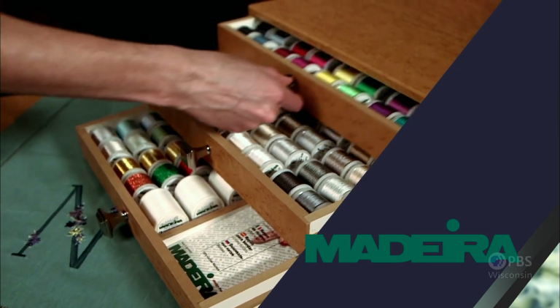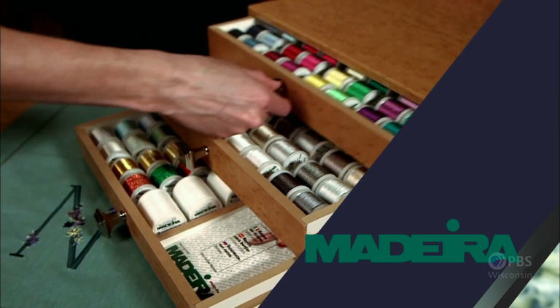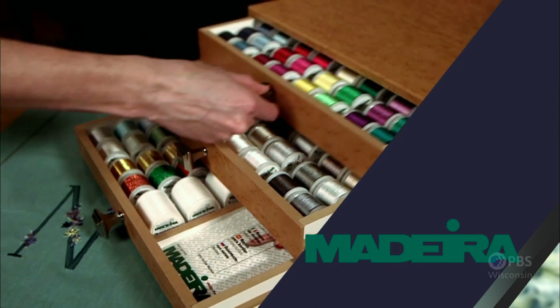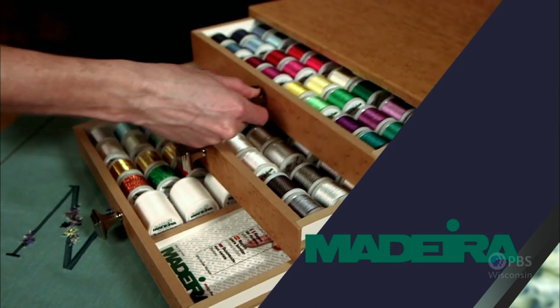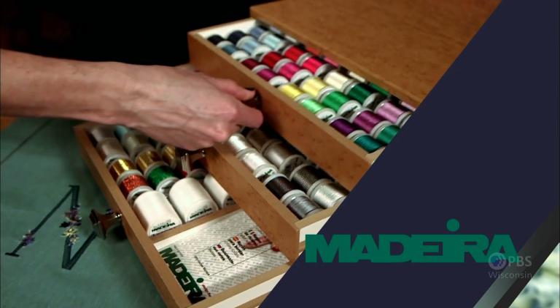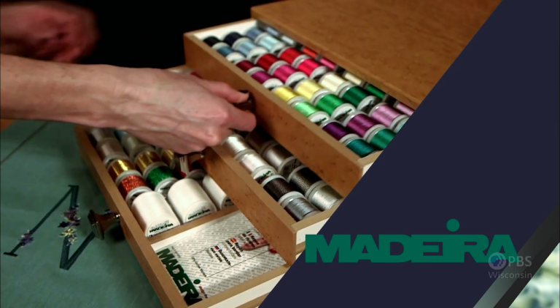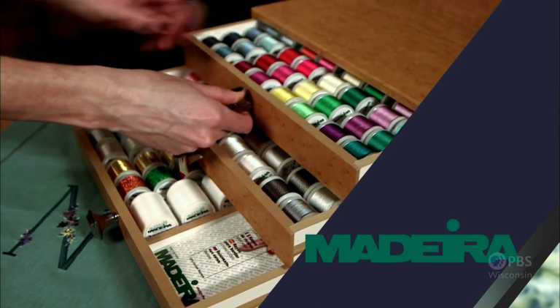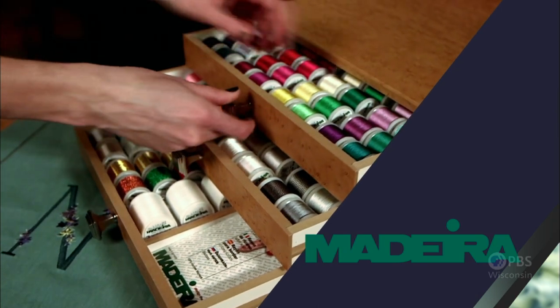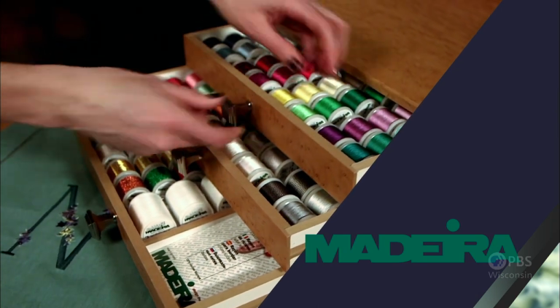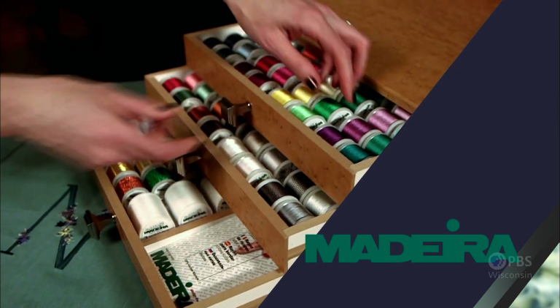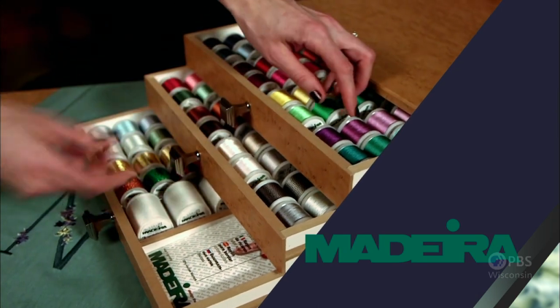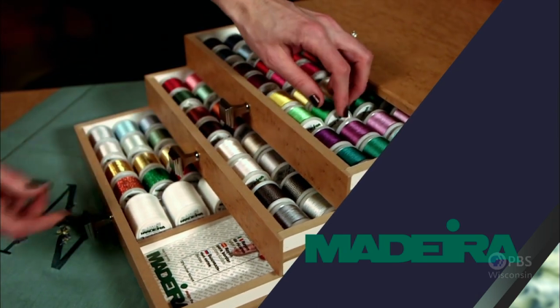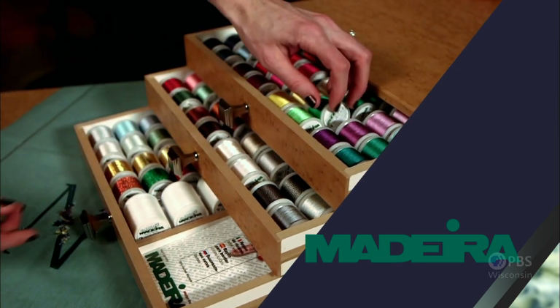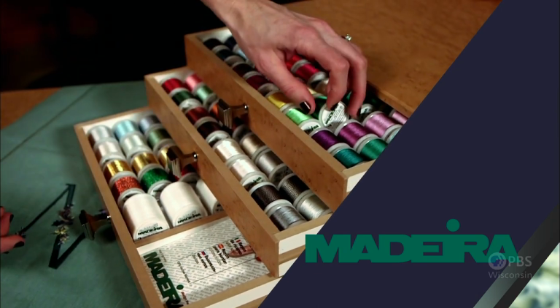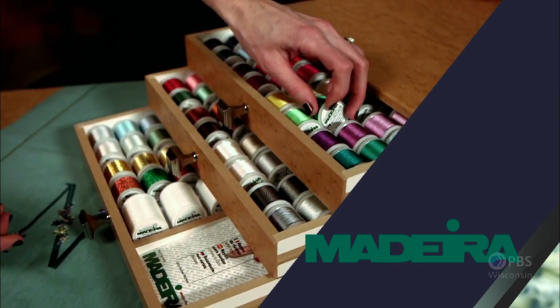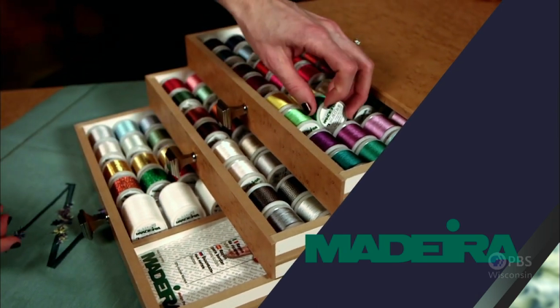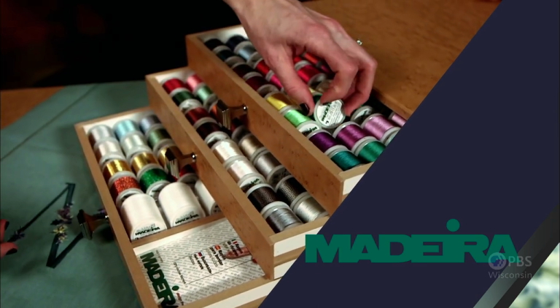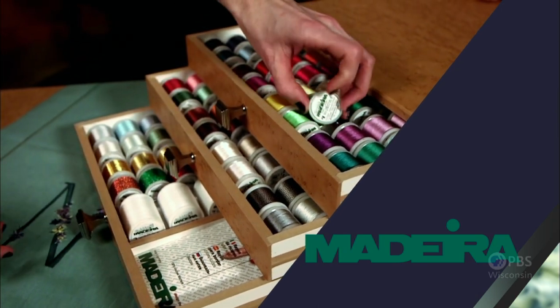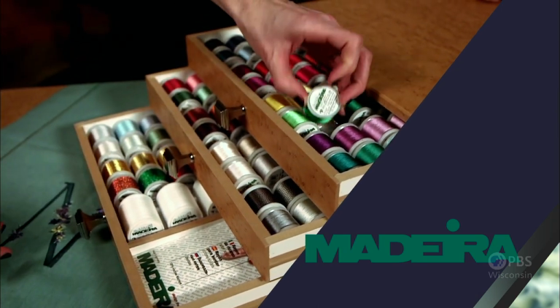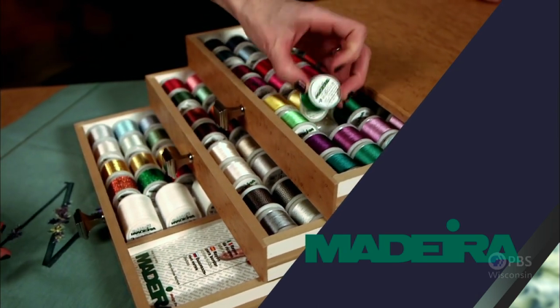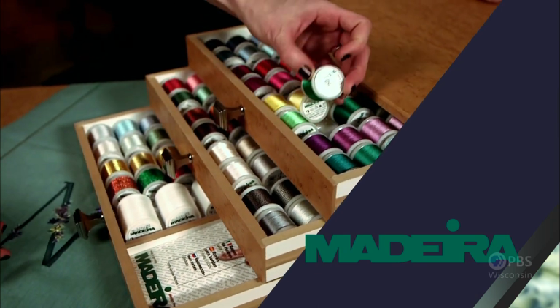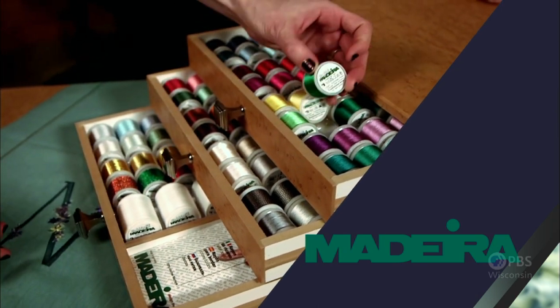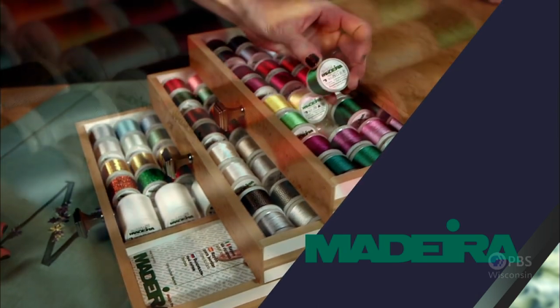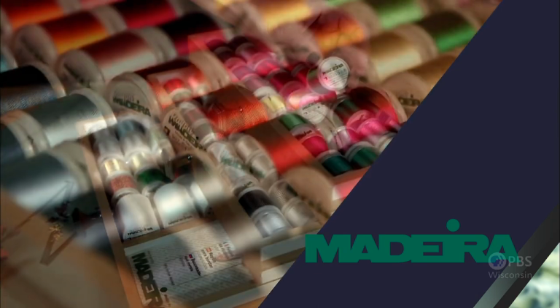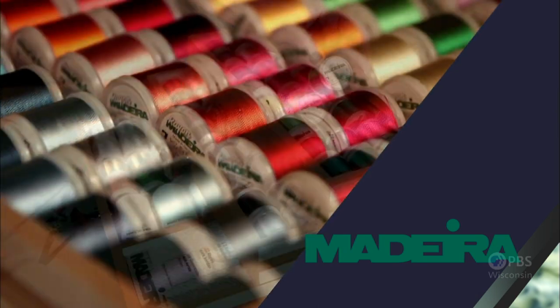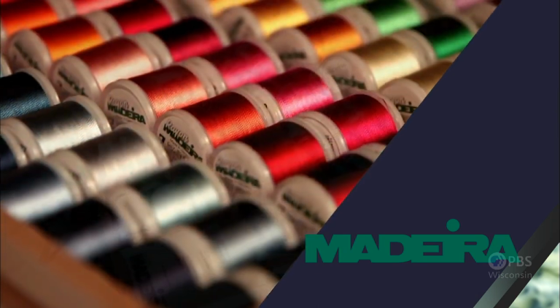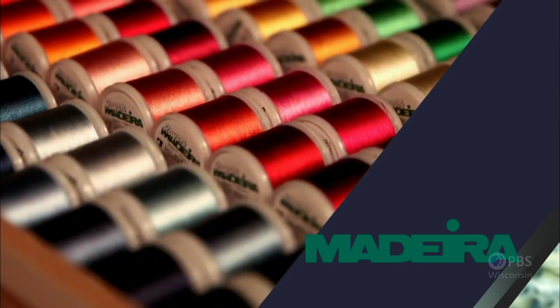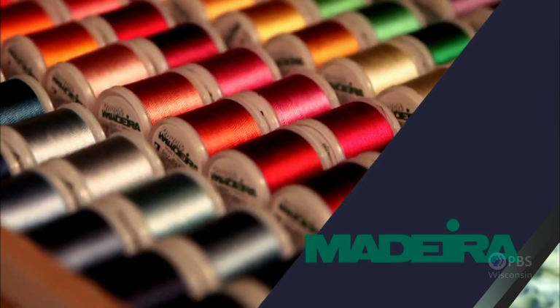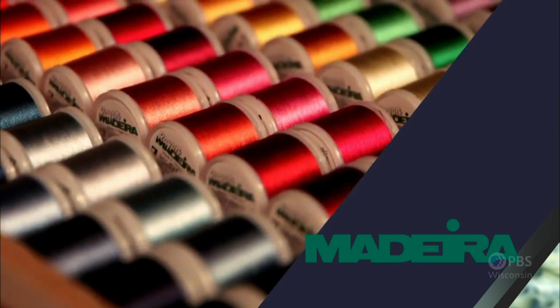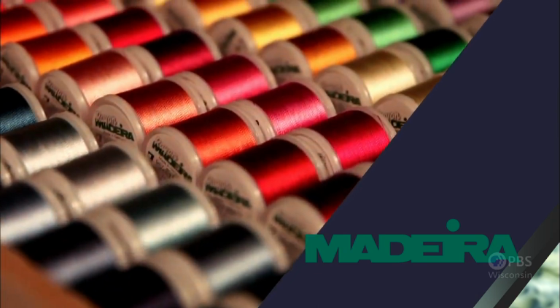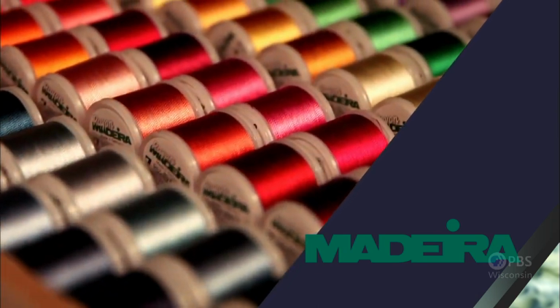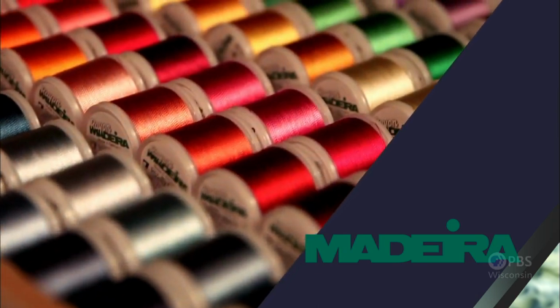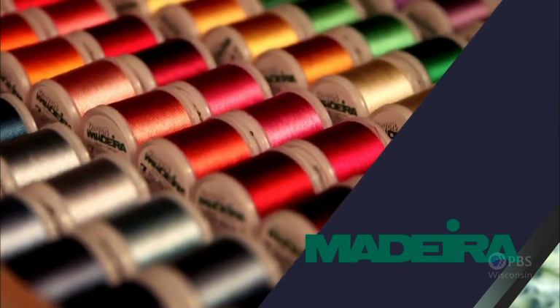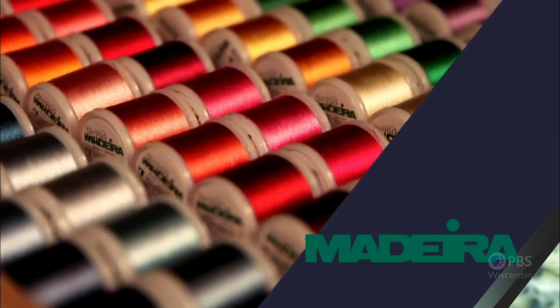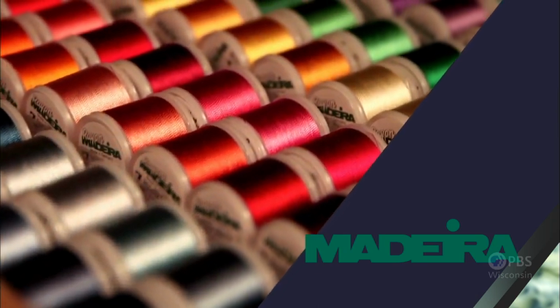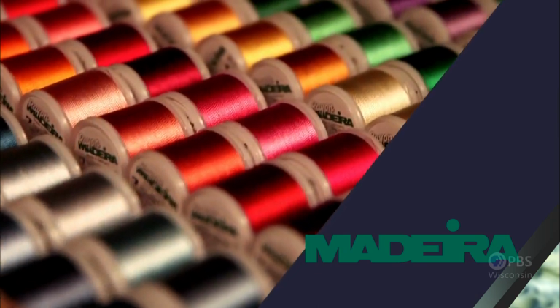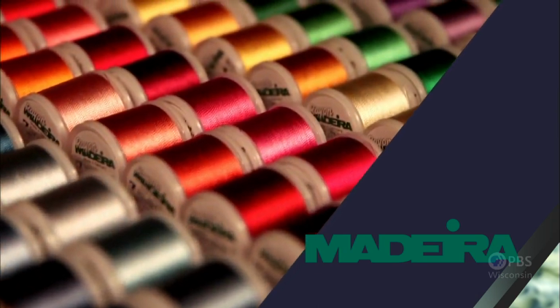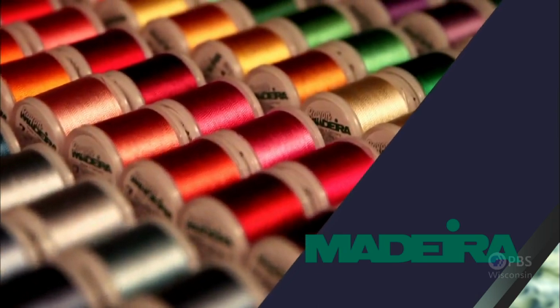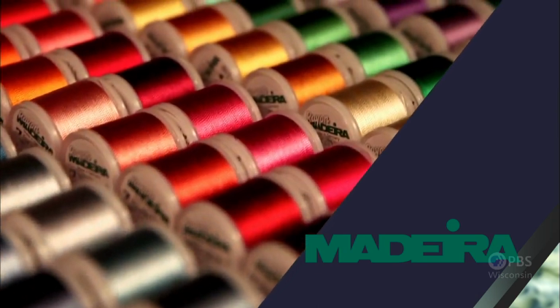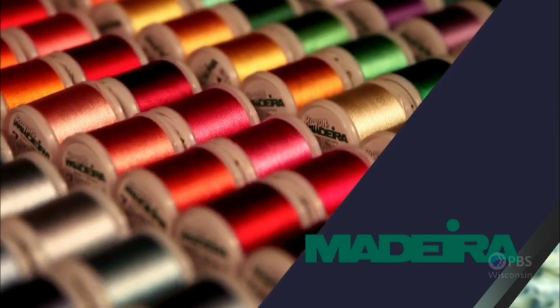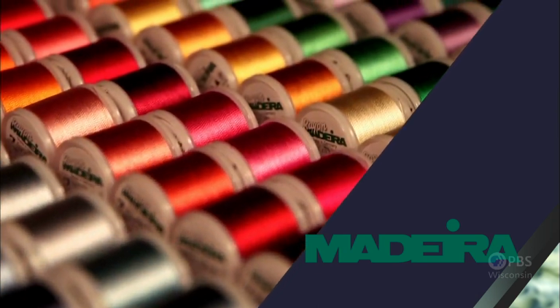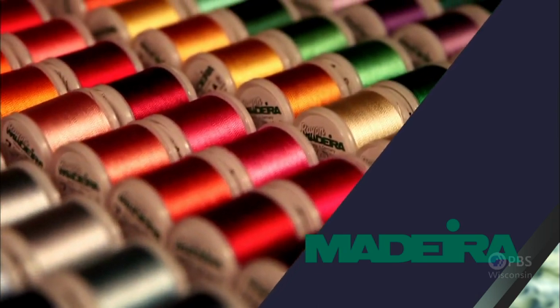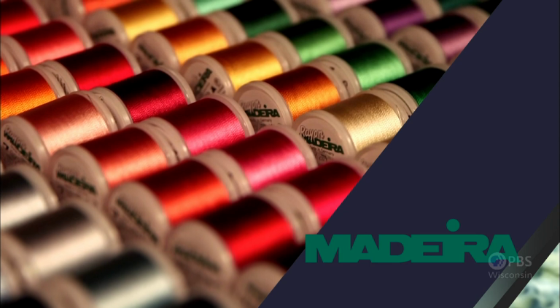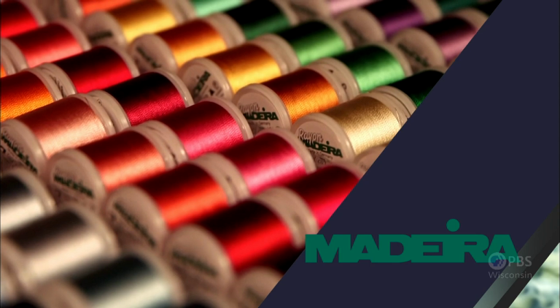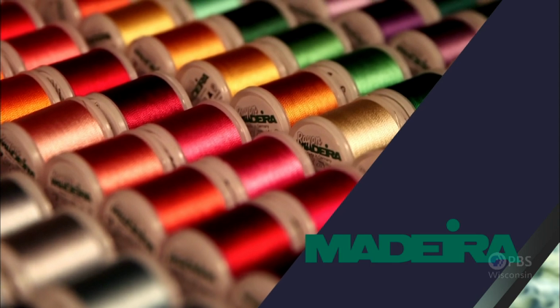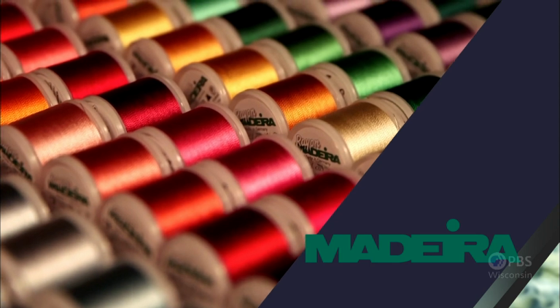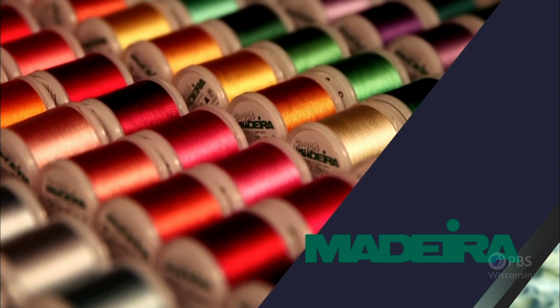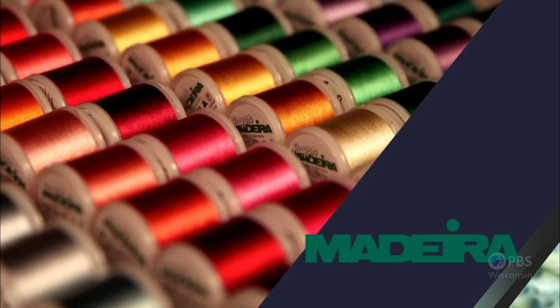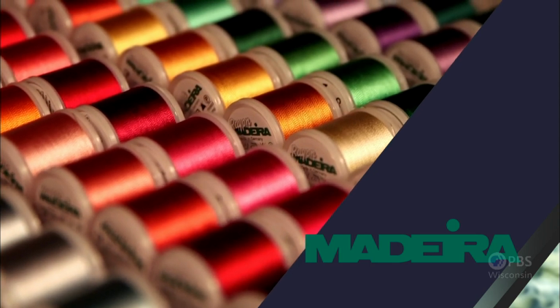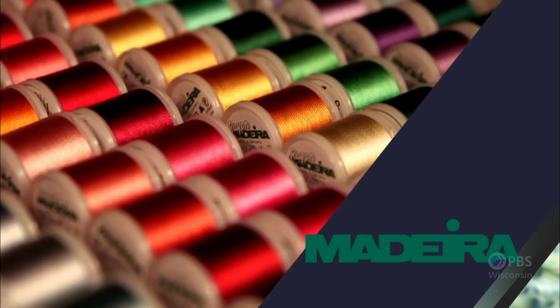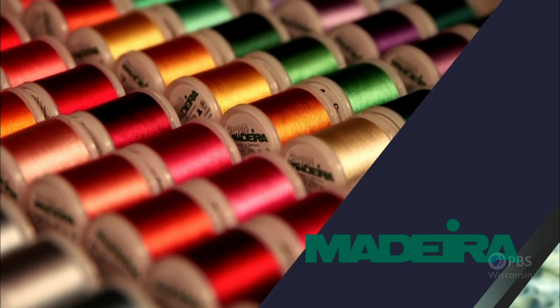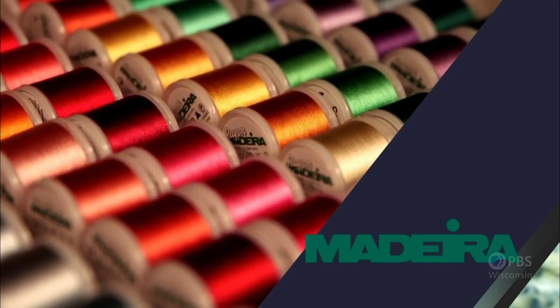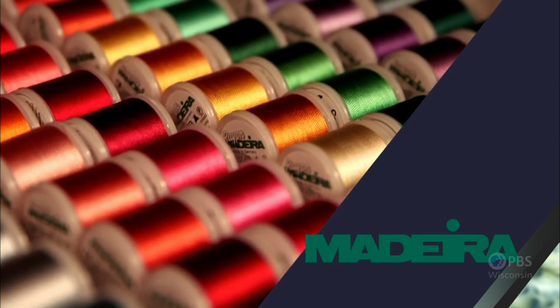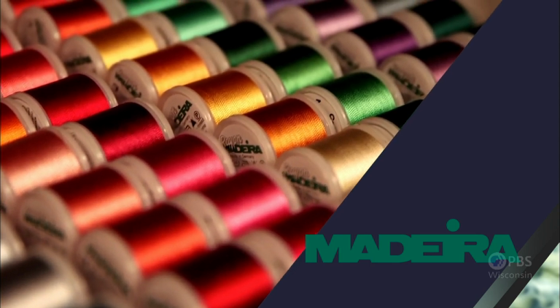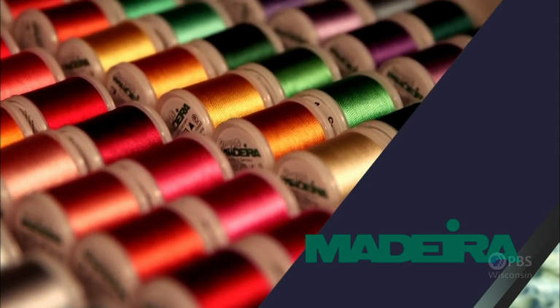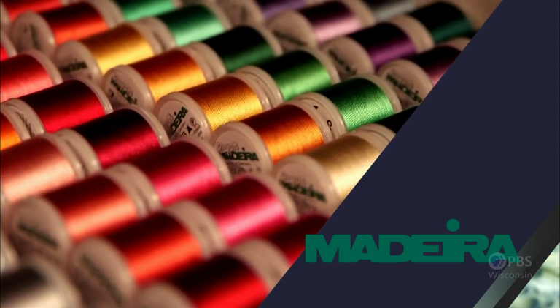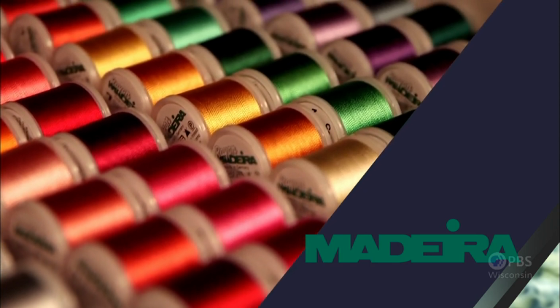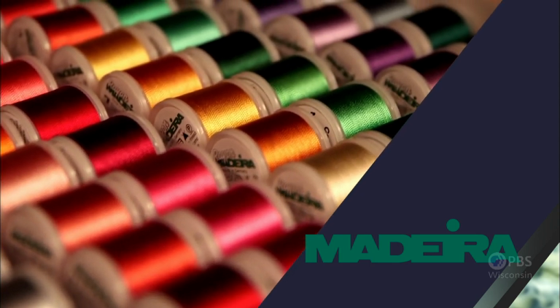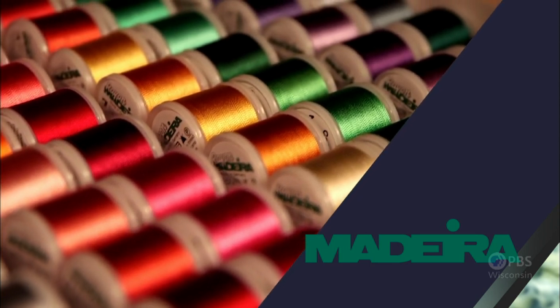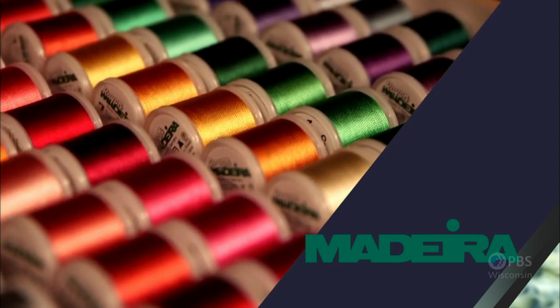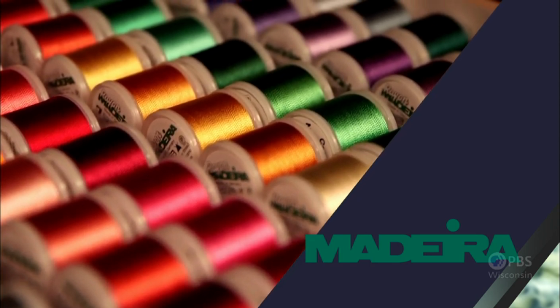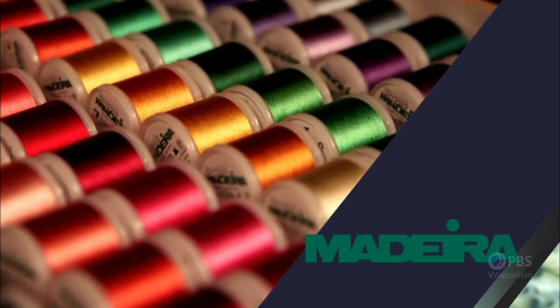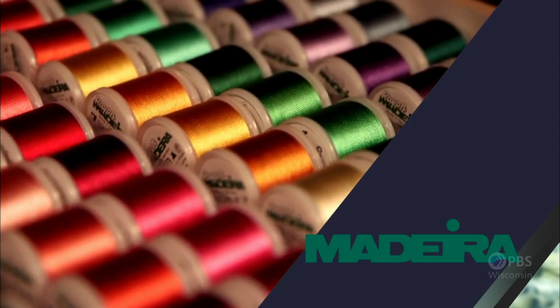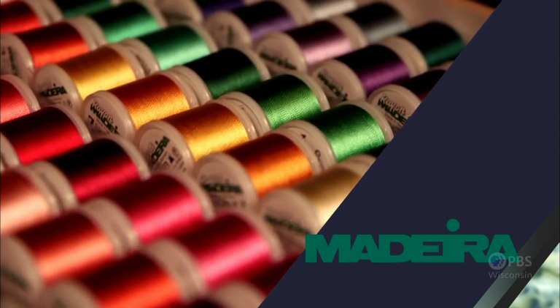Madeira, specializing in embroidery, quilting, and special effect threads, because creativity is never black and white.